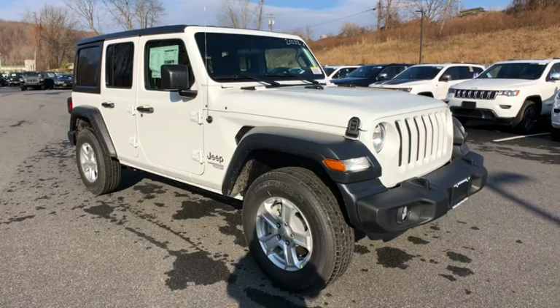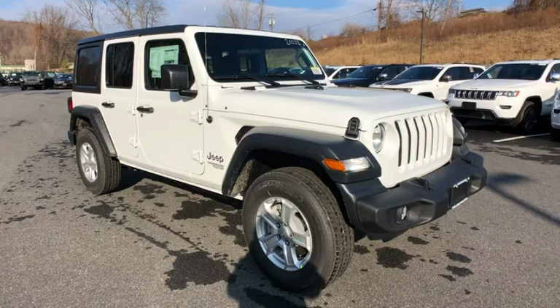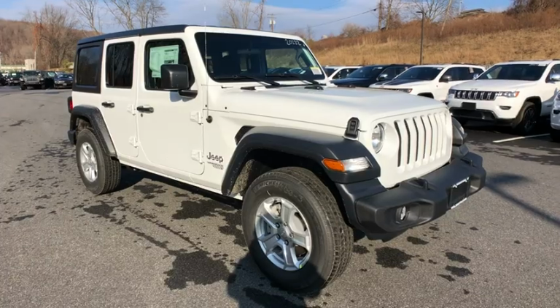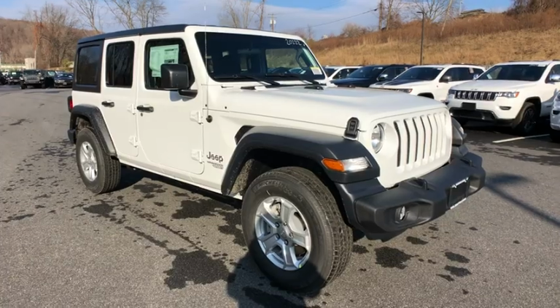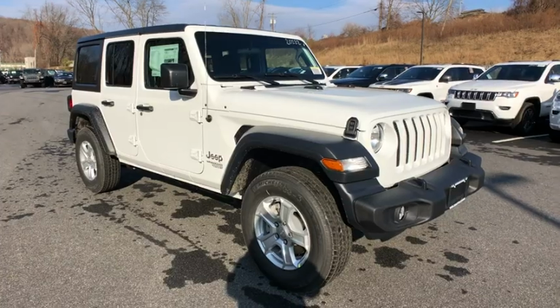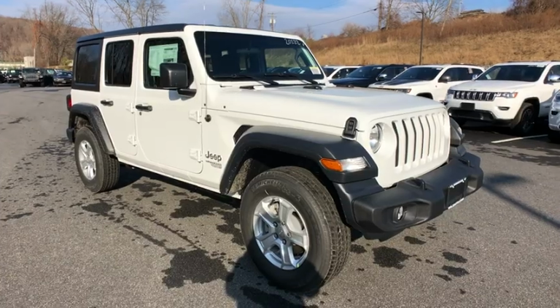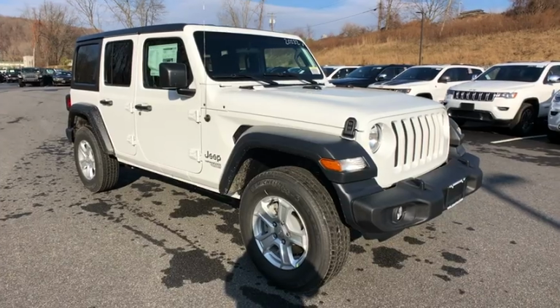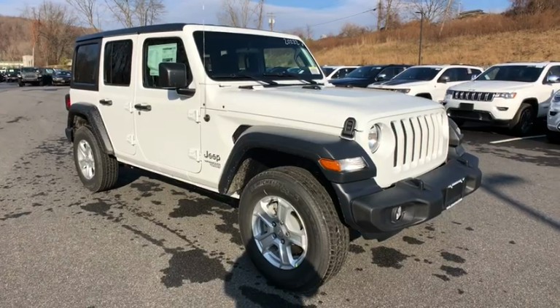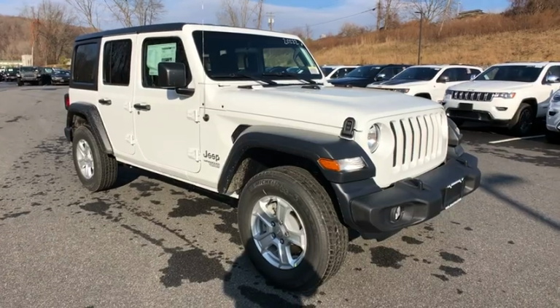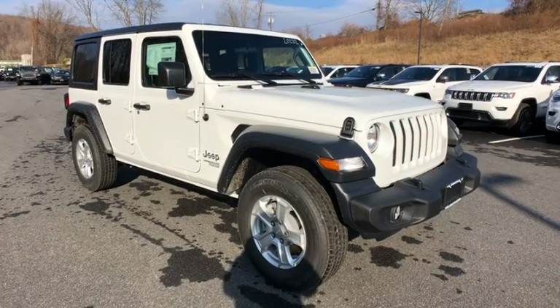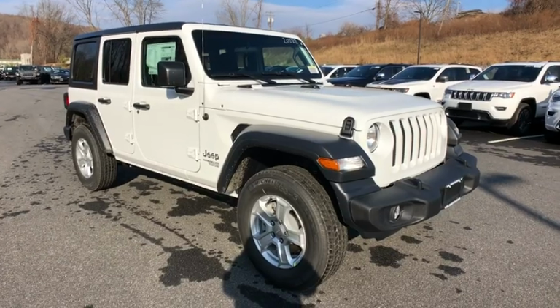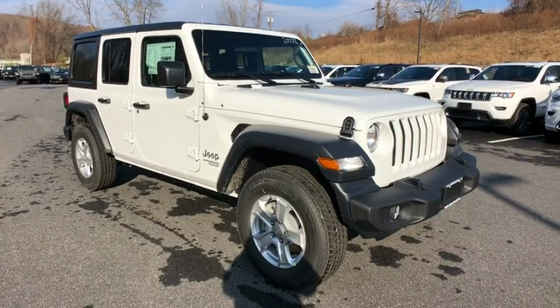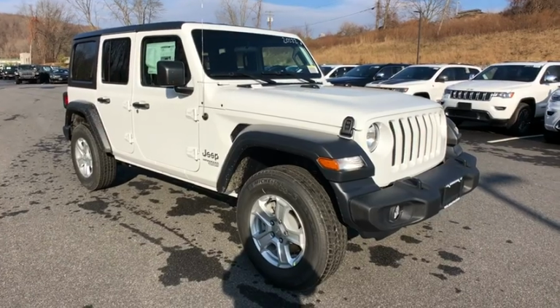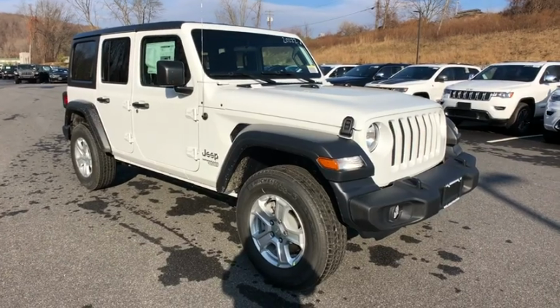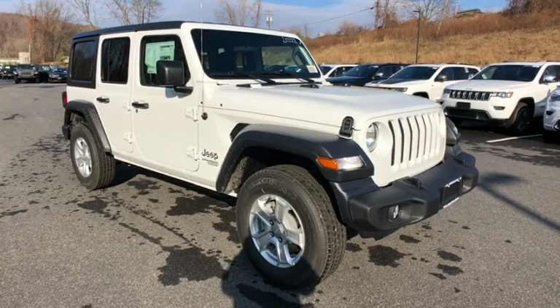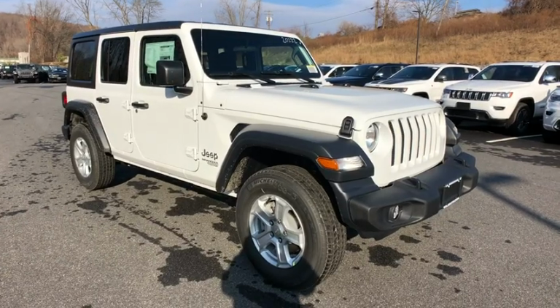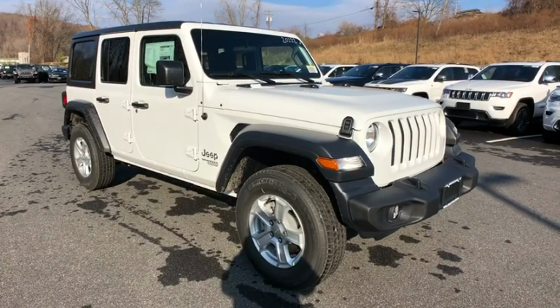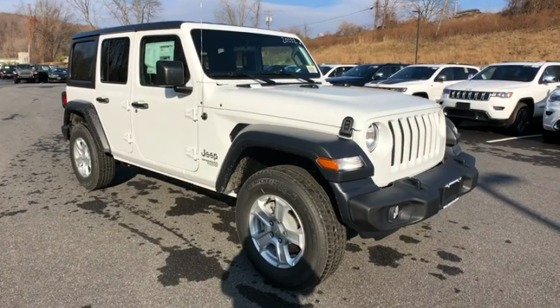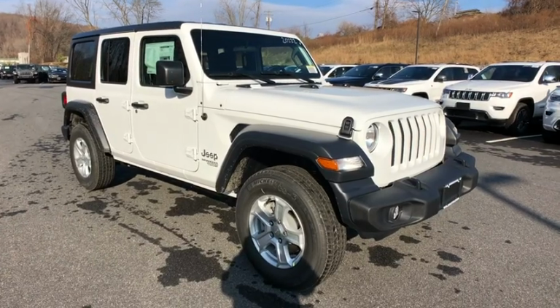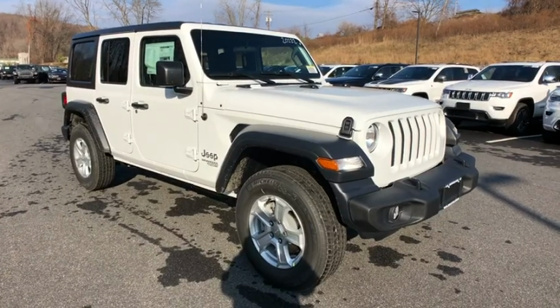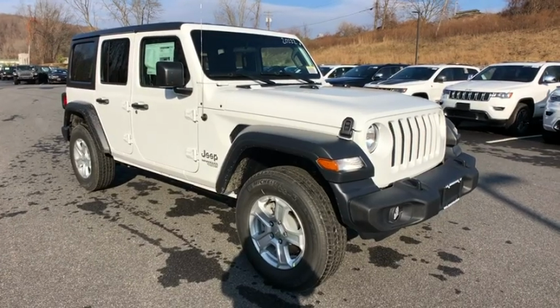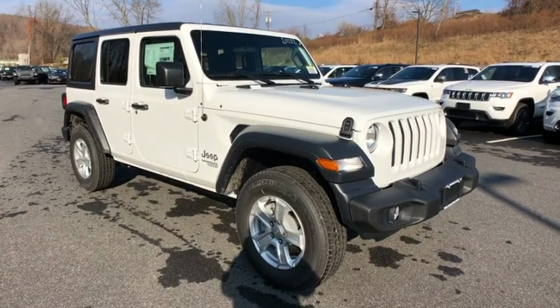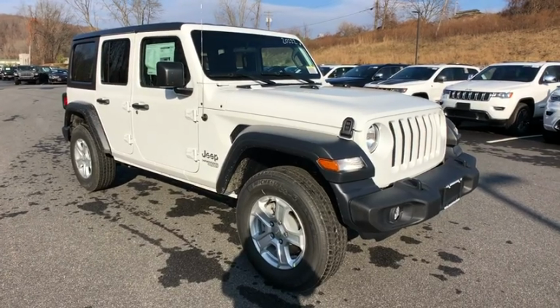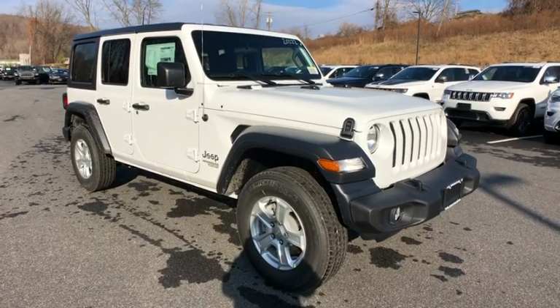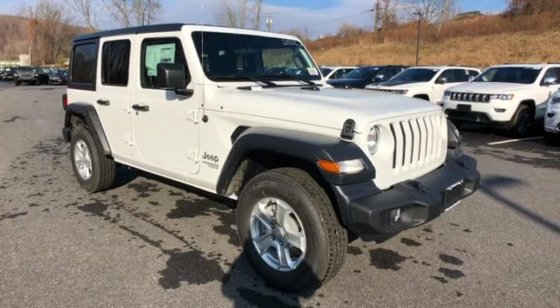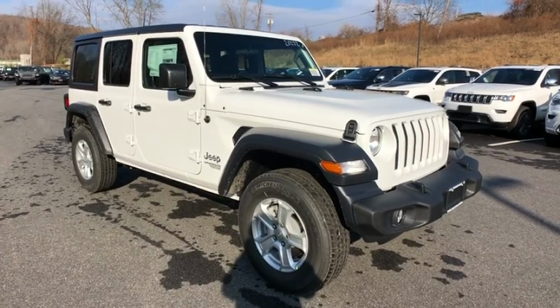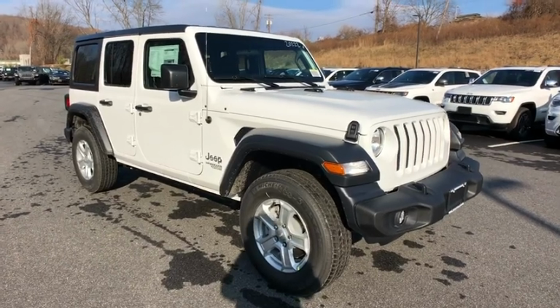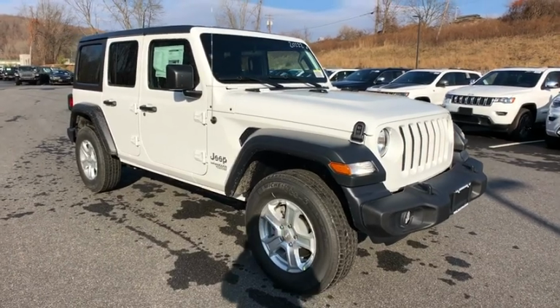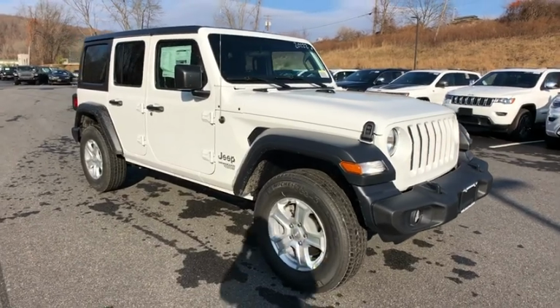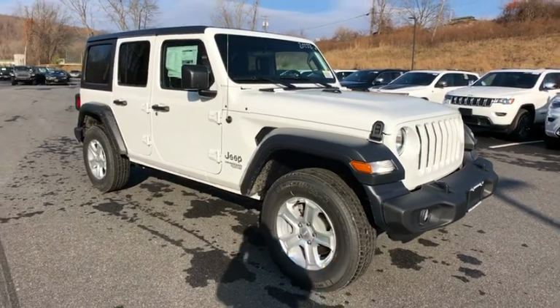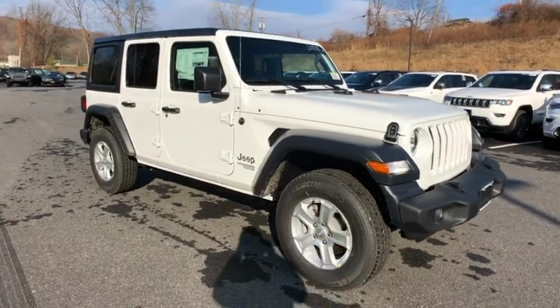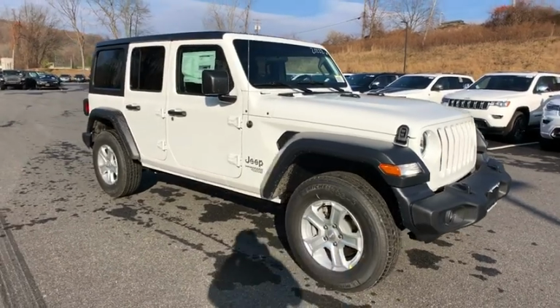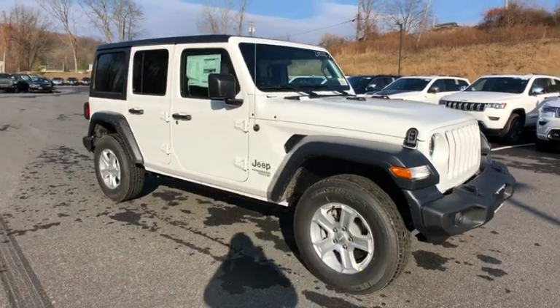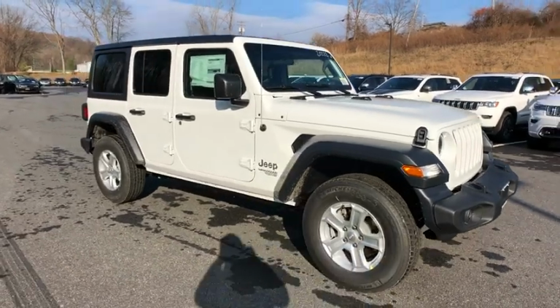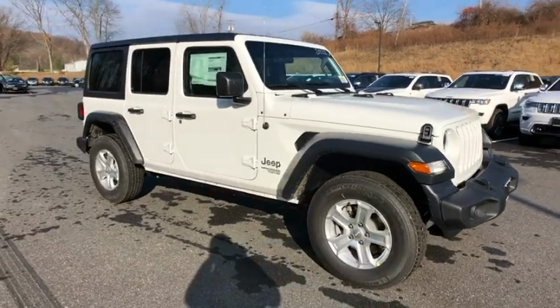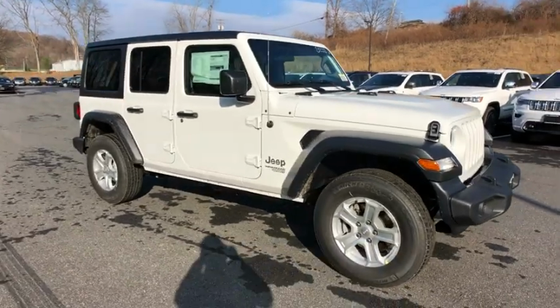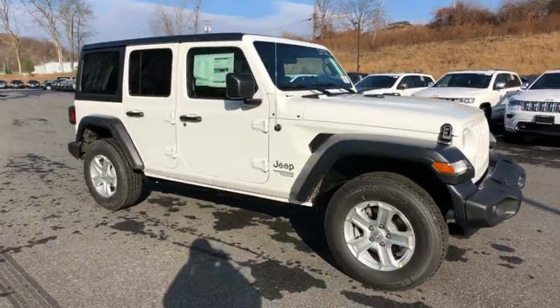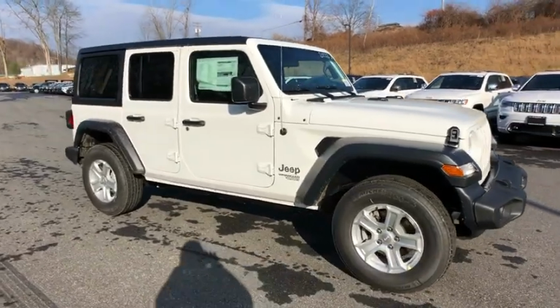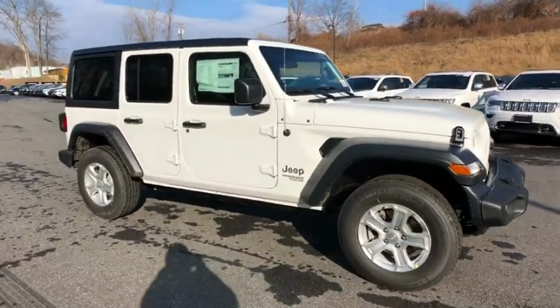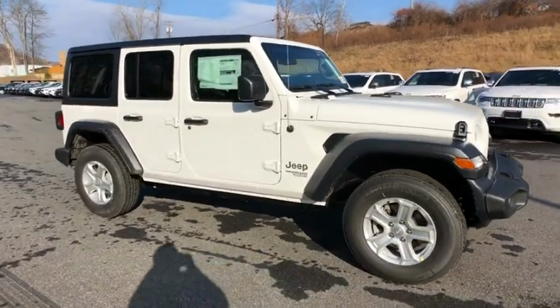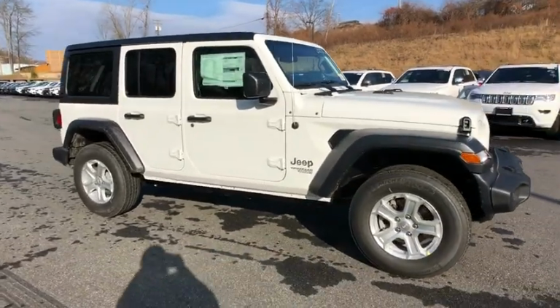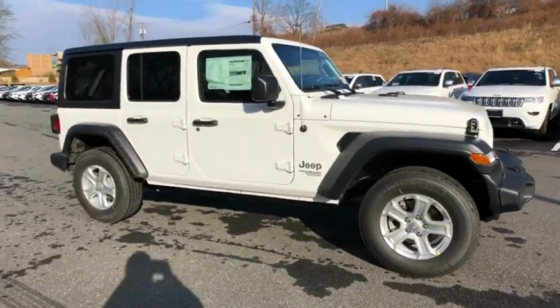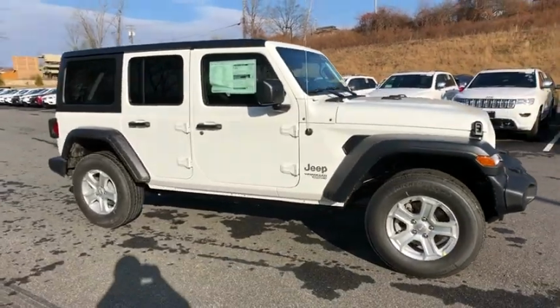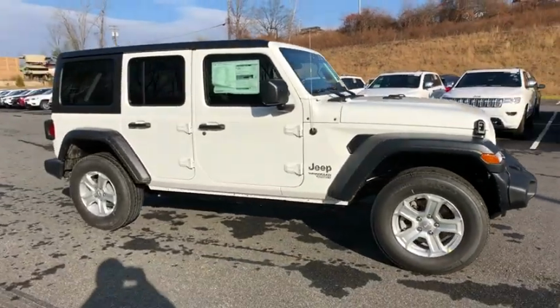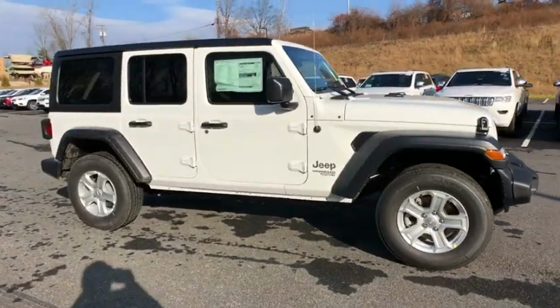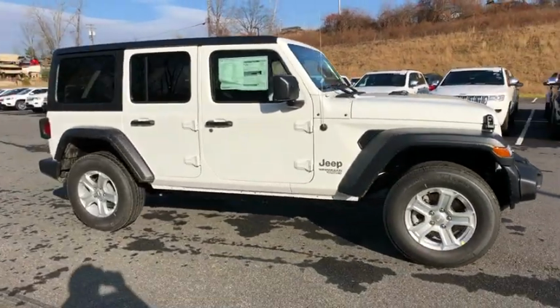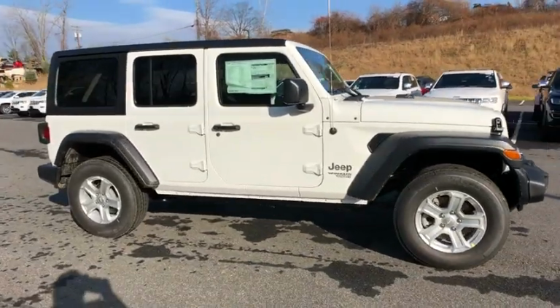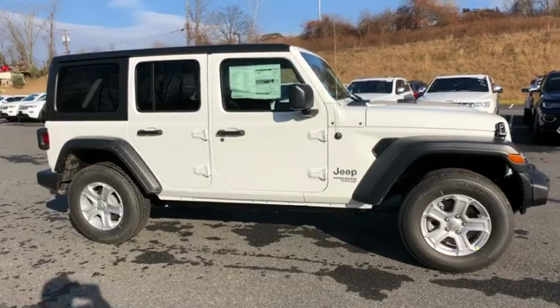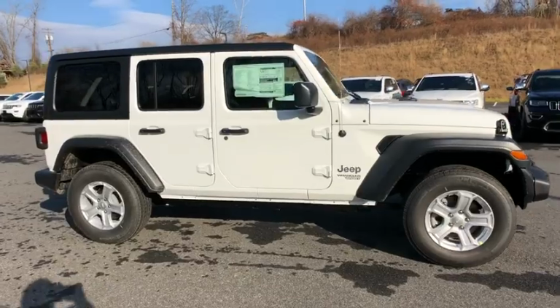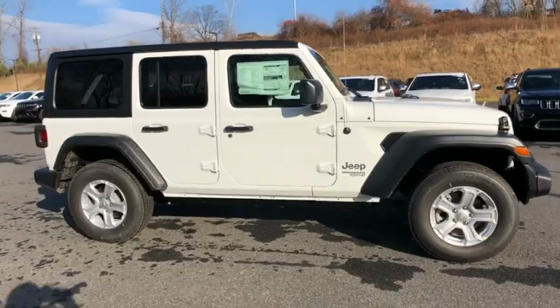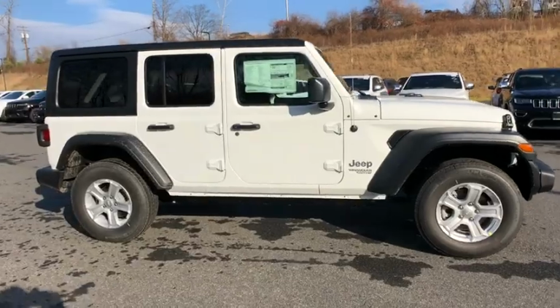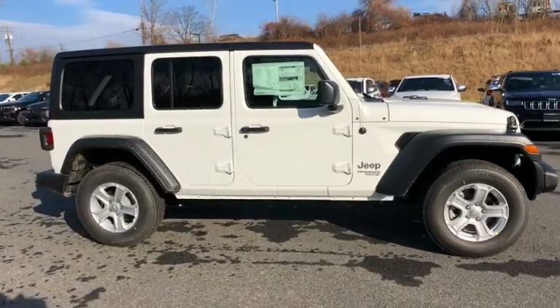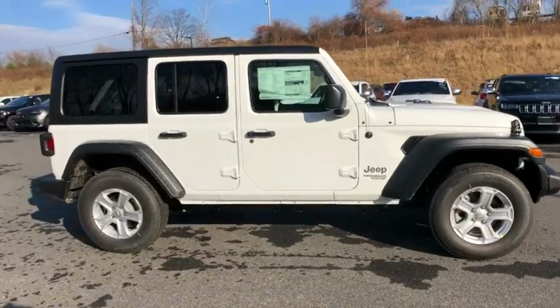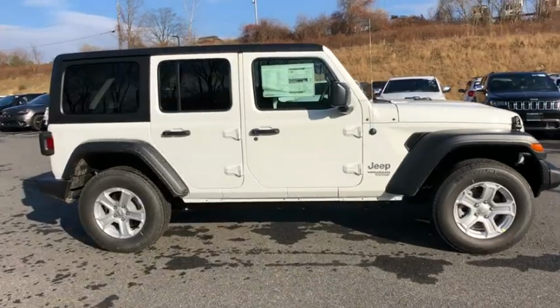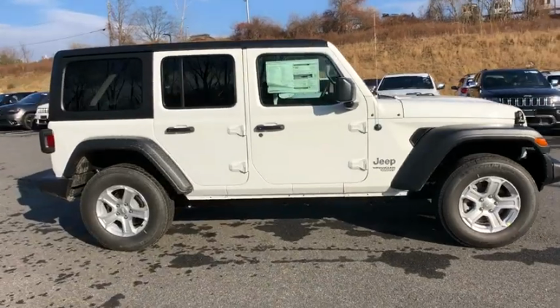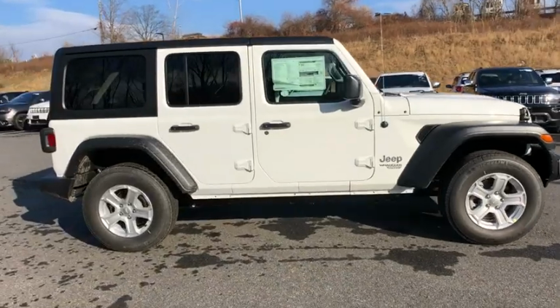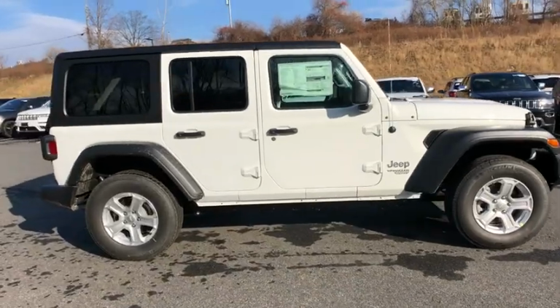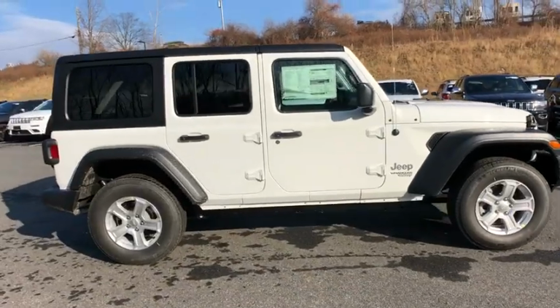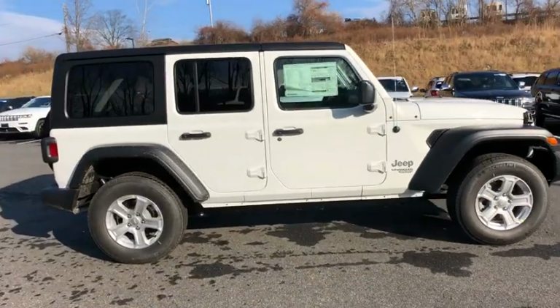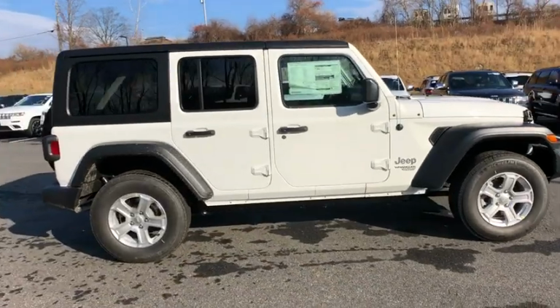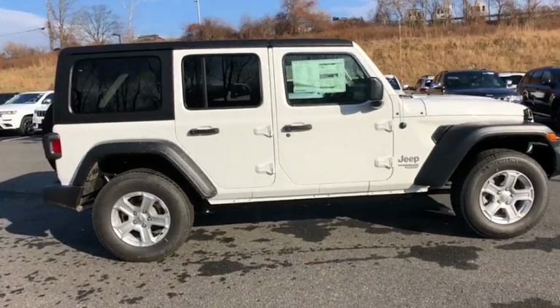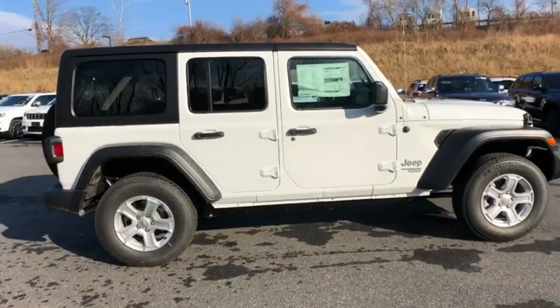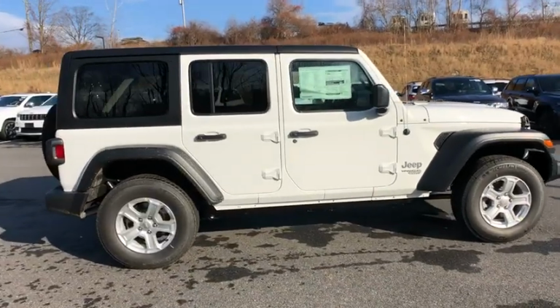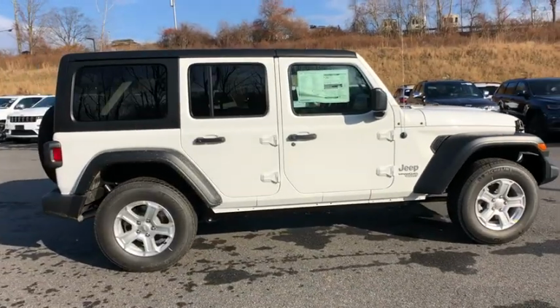Check out this 2020 Jeep Wrangler Unlimited. With less than 5,000 miles on the odometer, this vehicle provides excellent value.